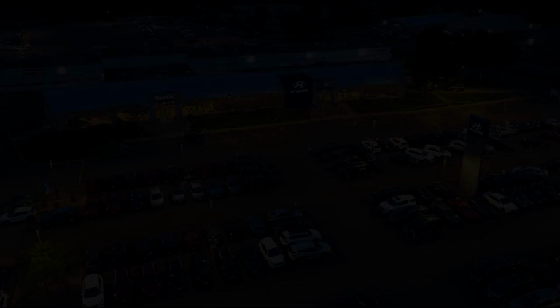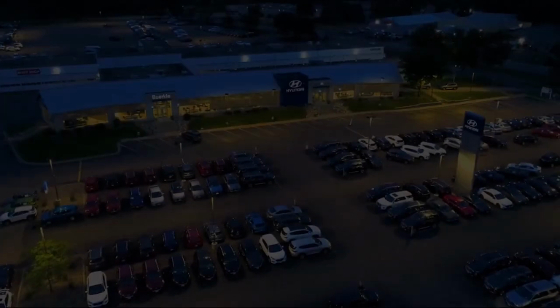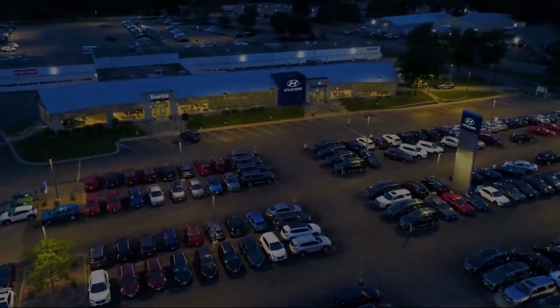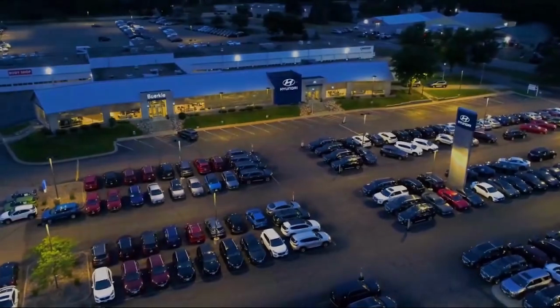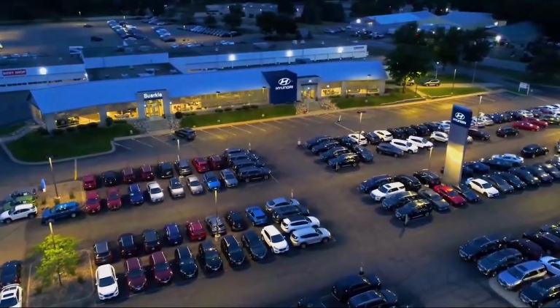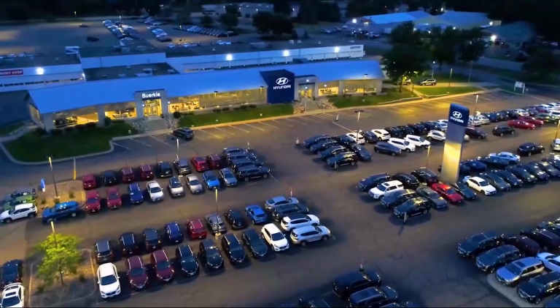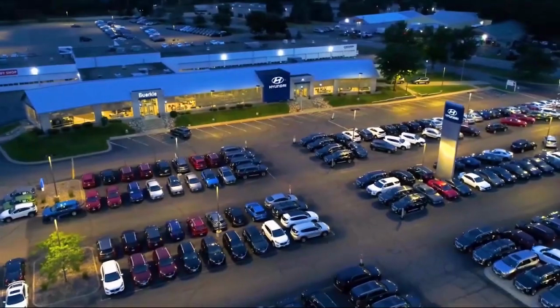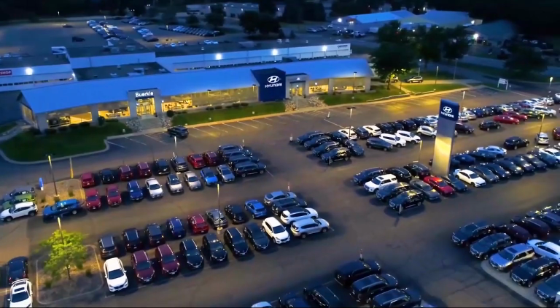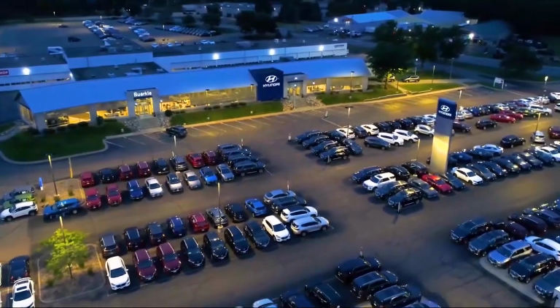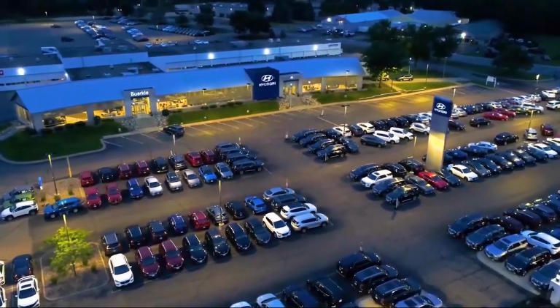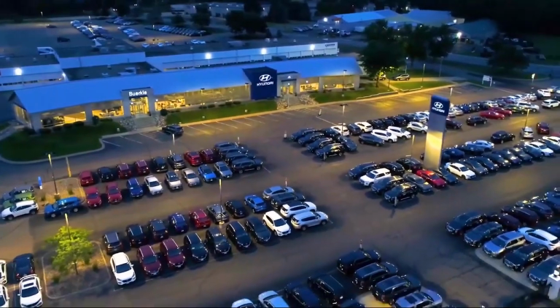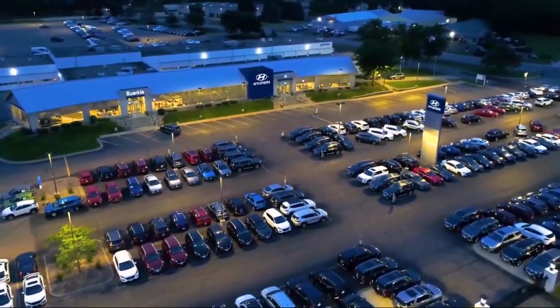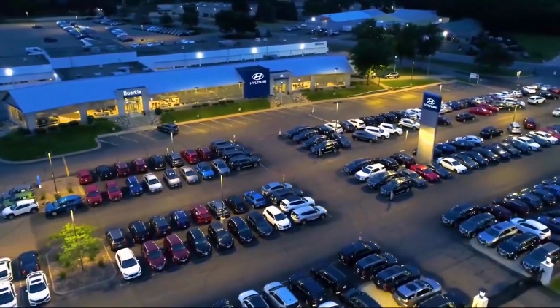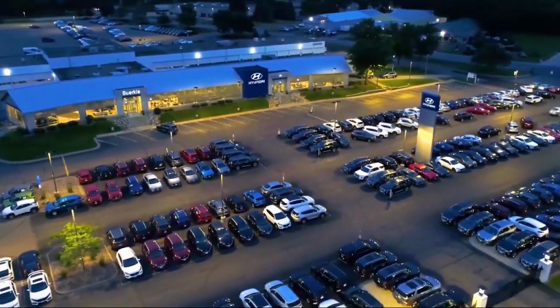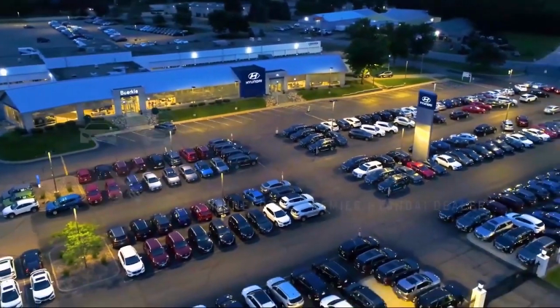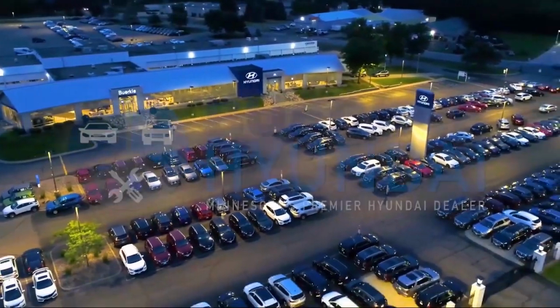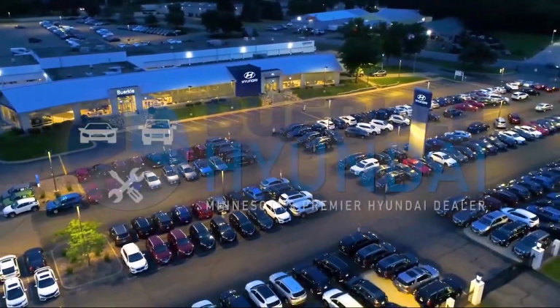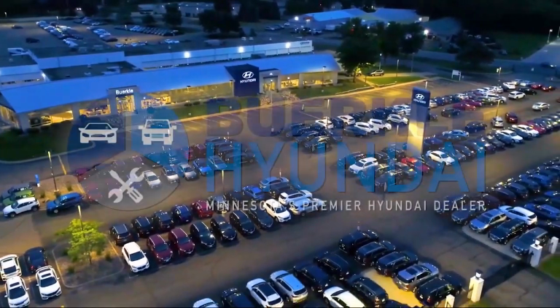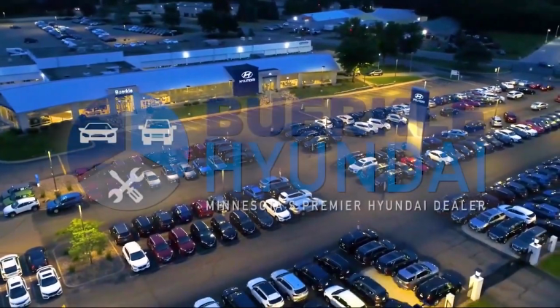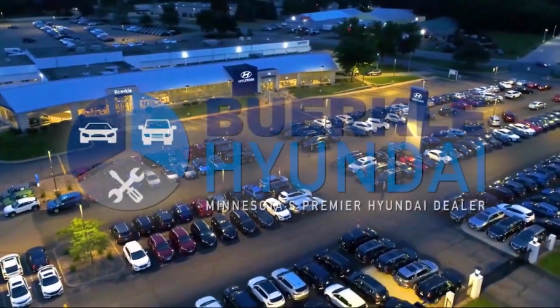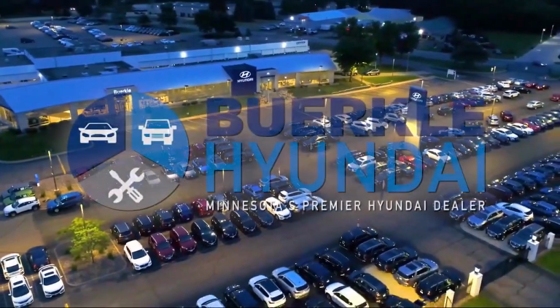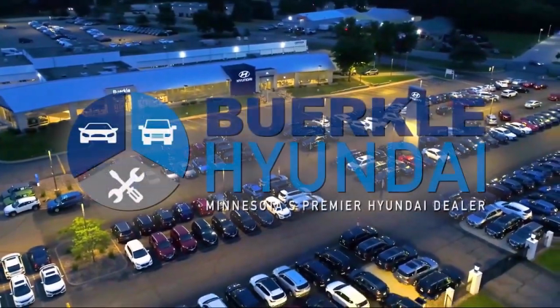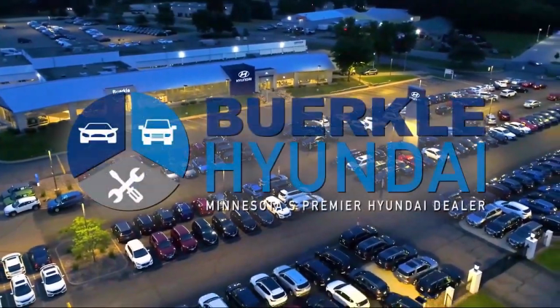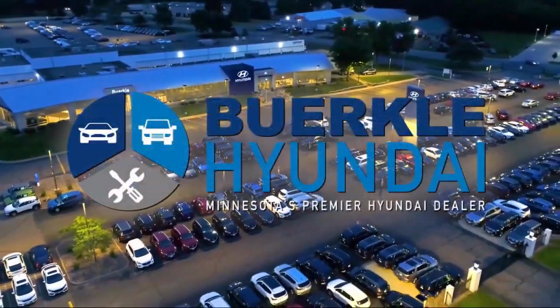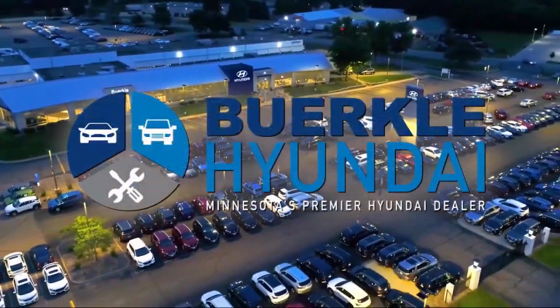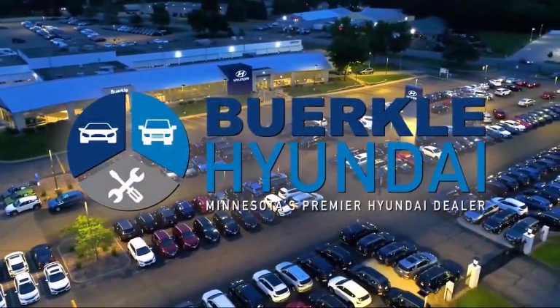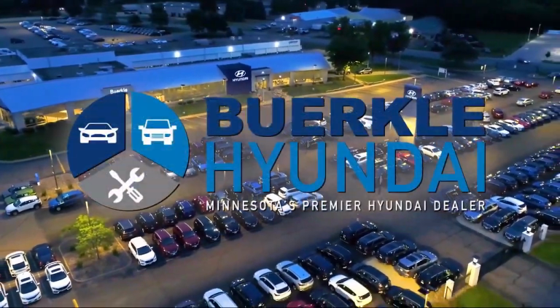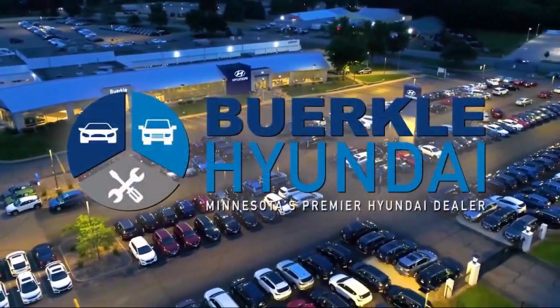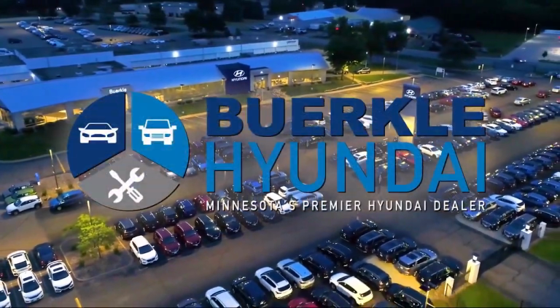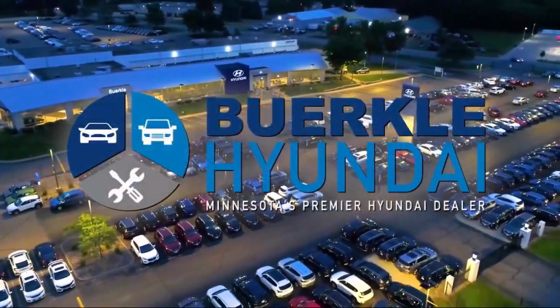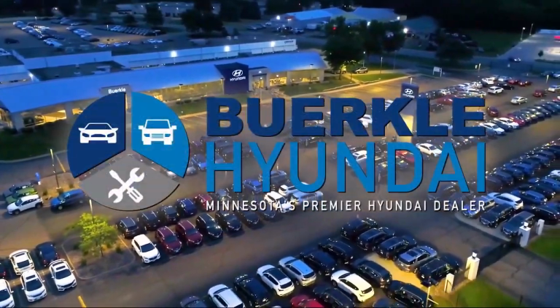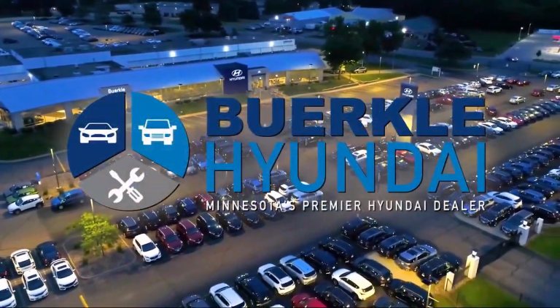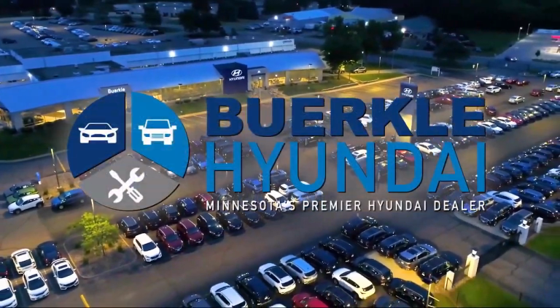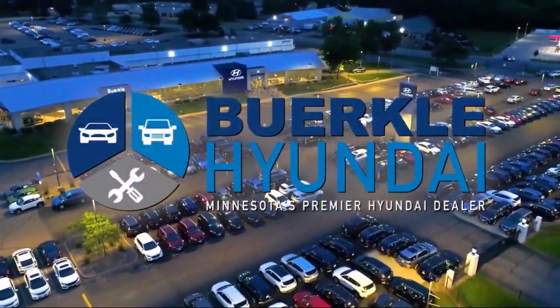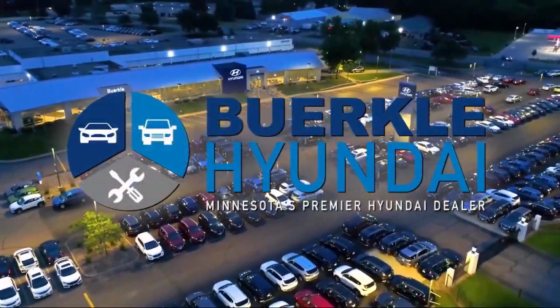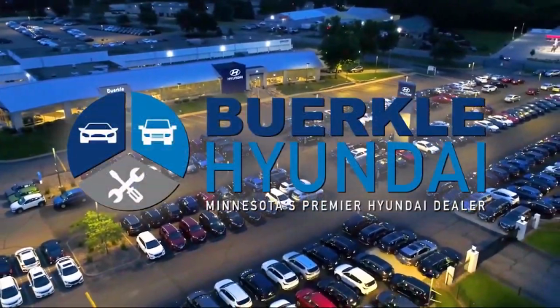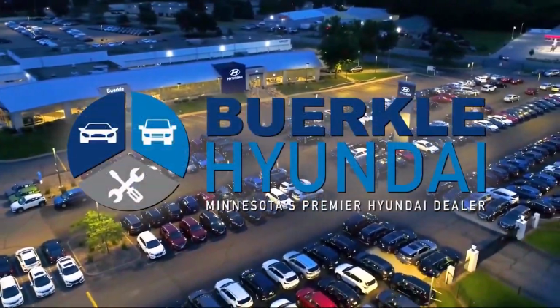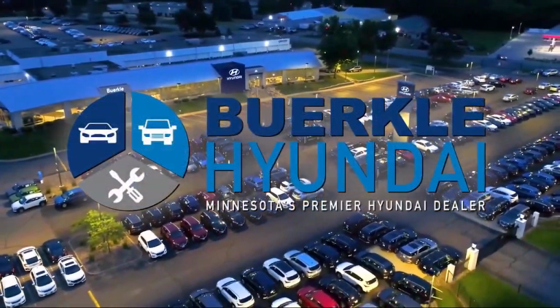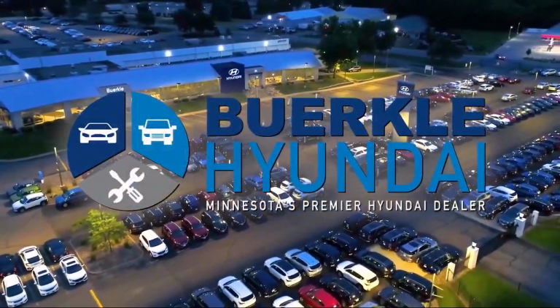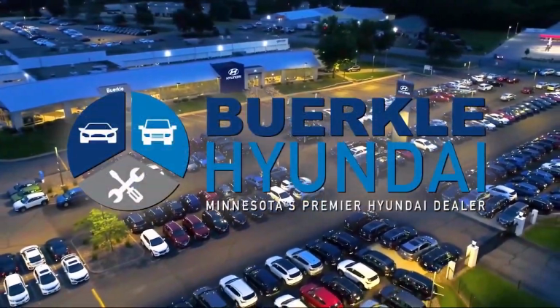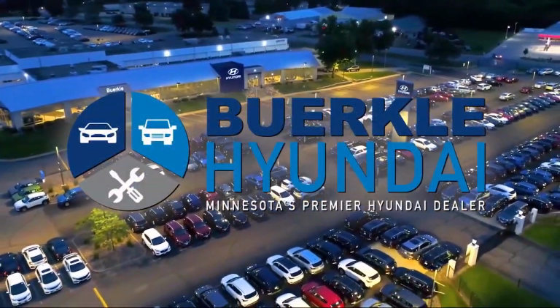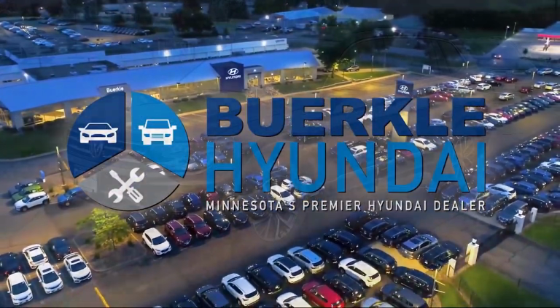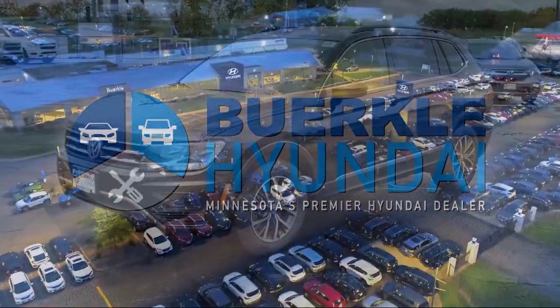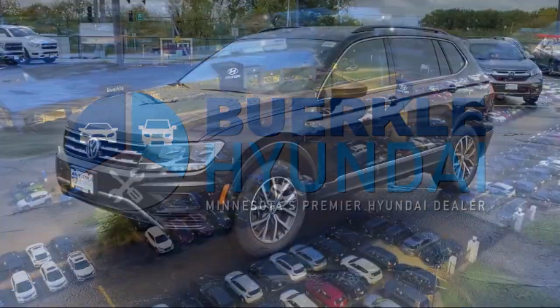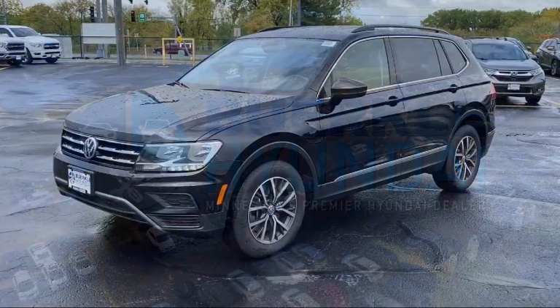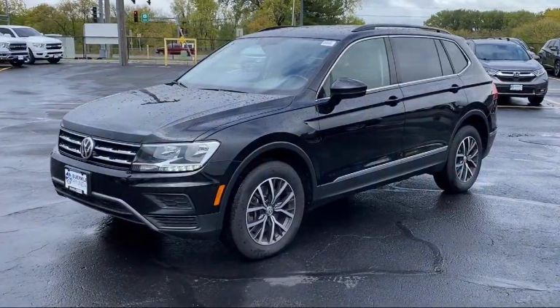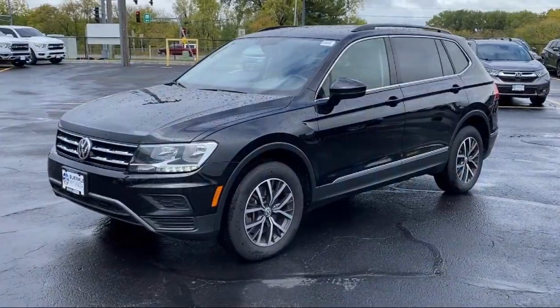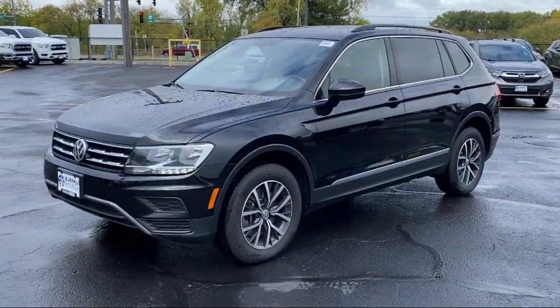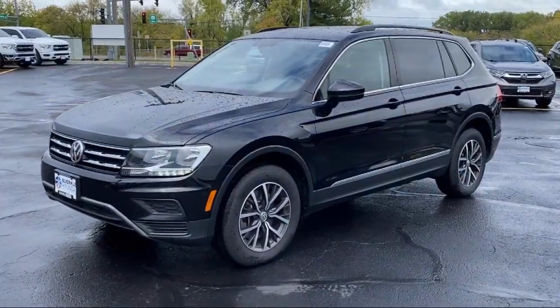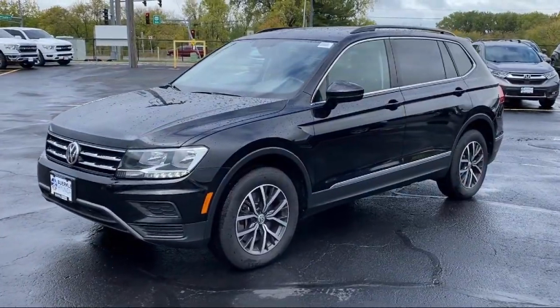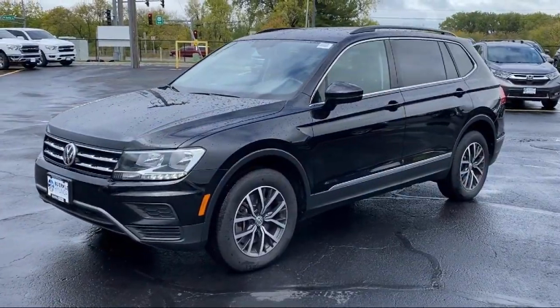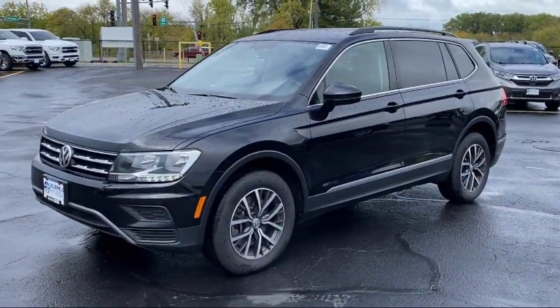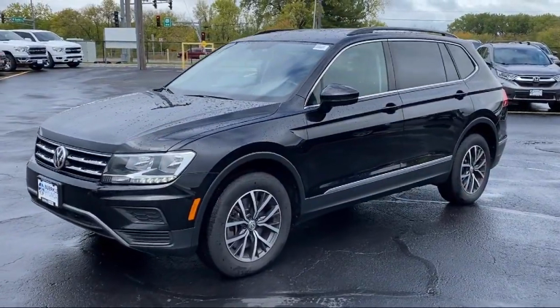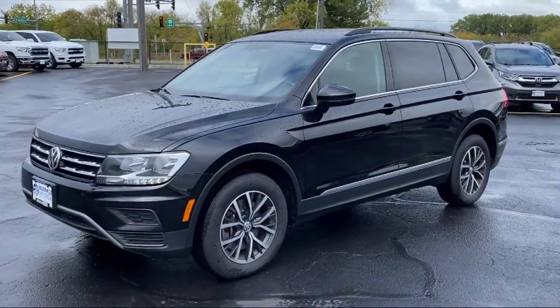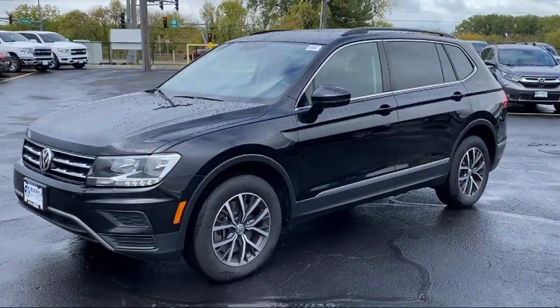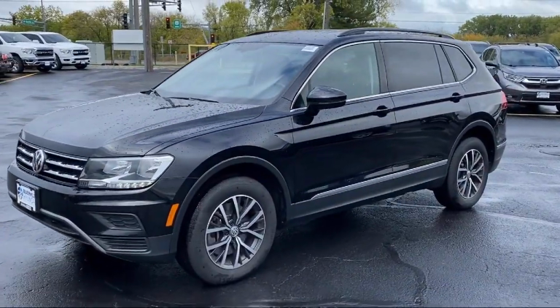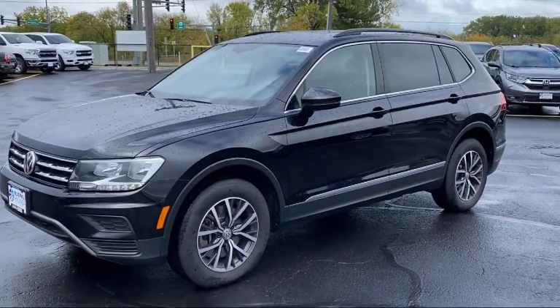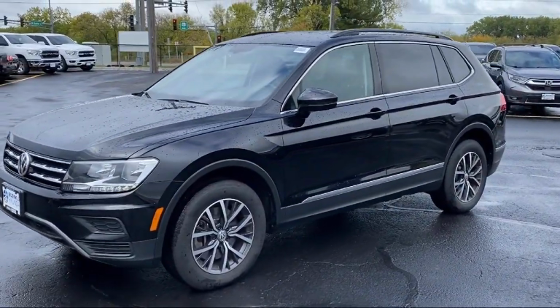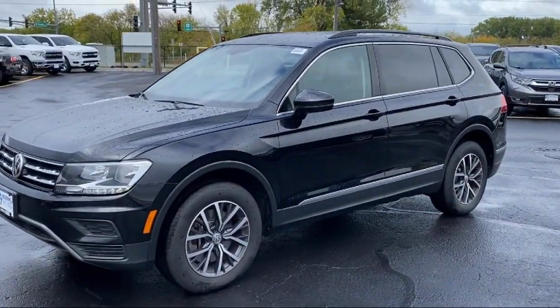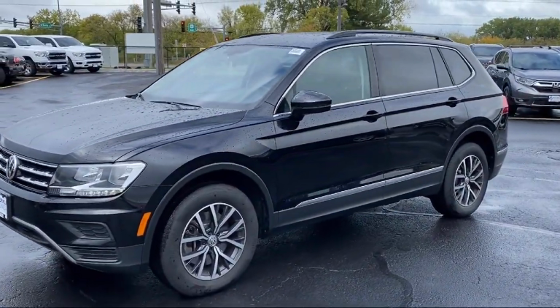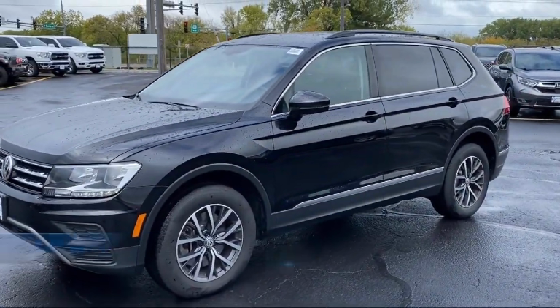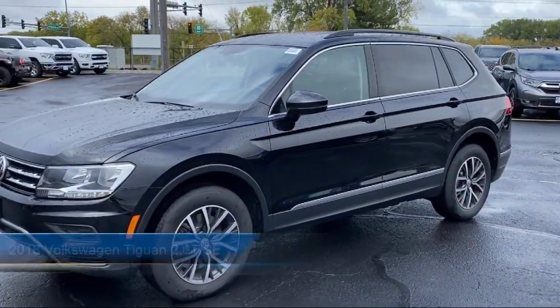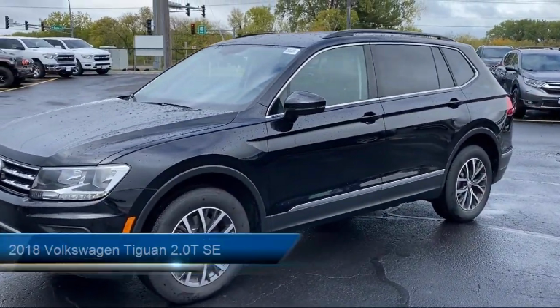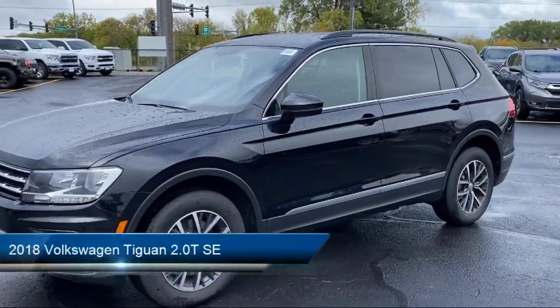Welcome to Berkeley Hyundai, Minnesota's premier Hyundai dealer. Here's a look at another one of our great vehicles from our inventory.